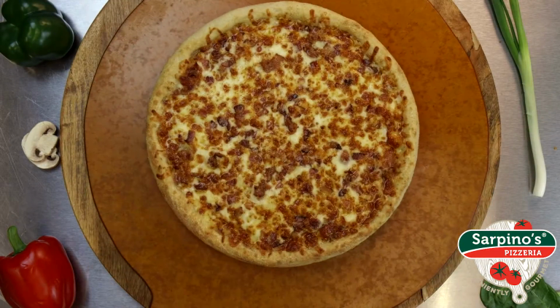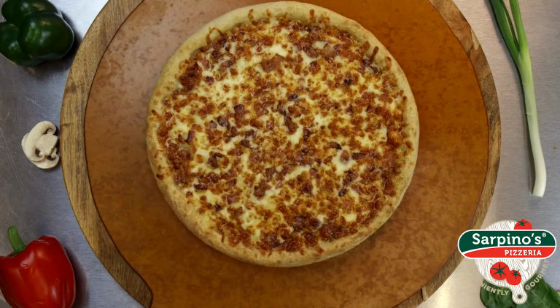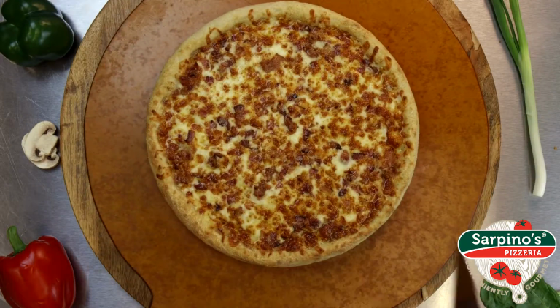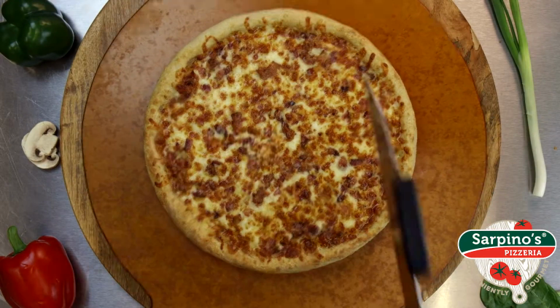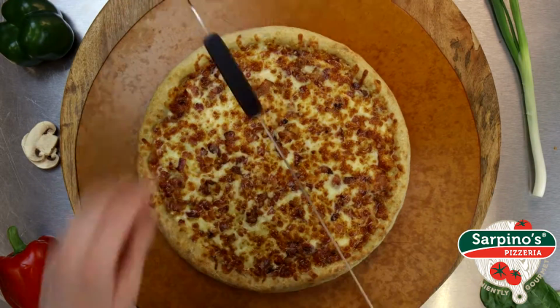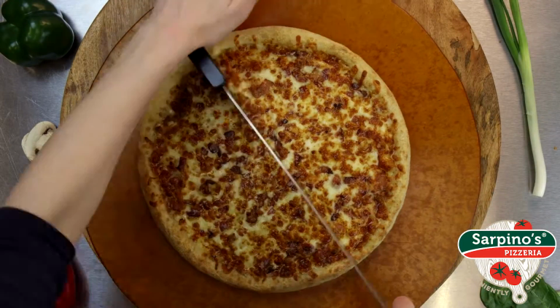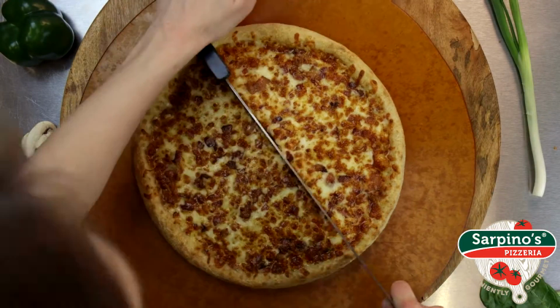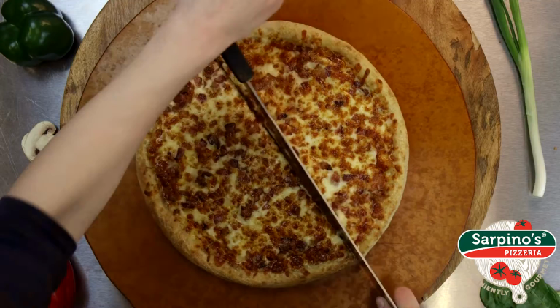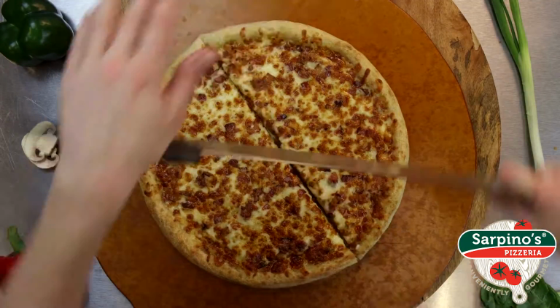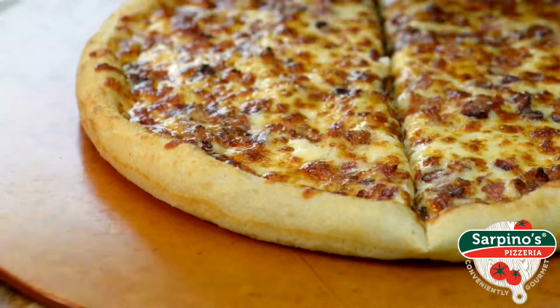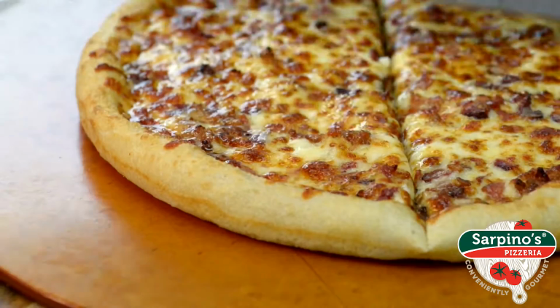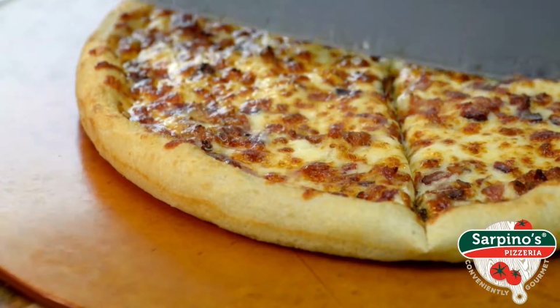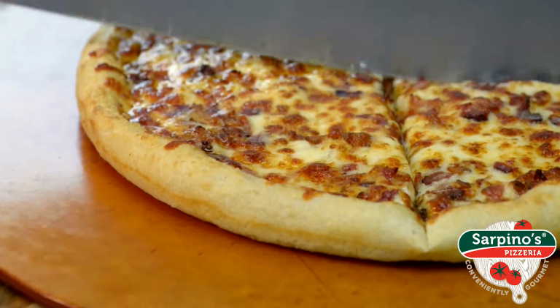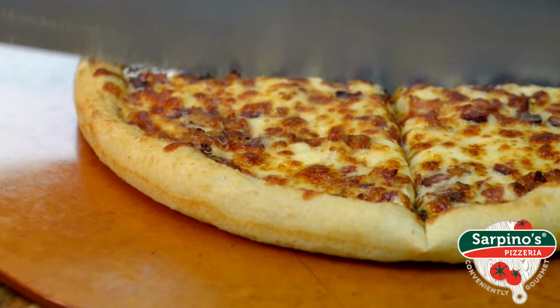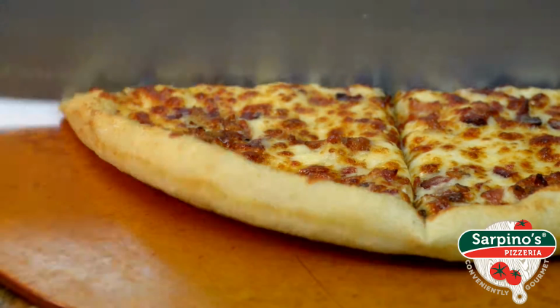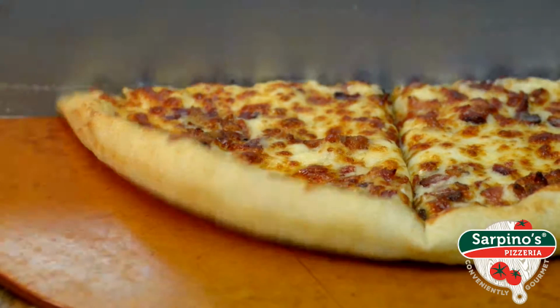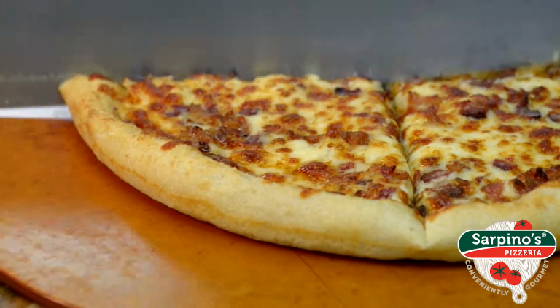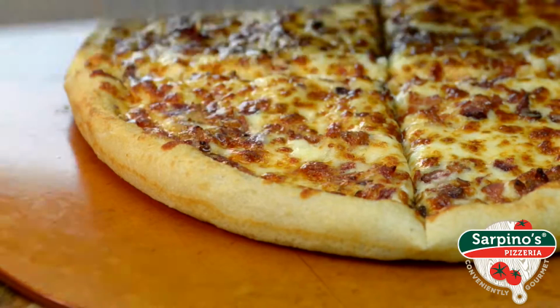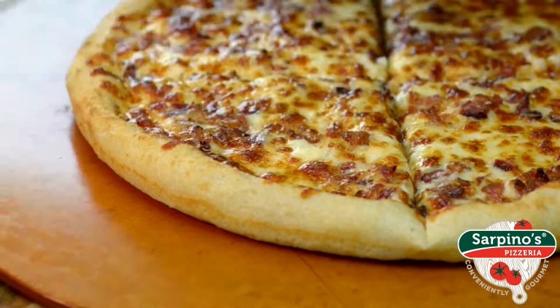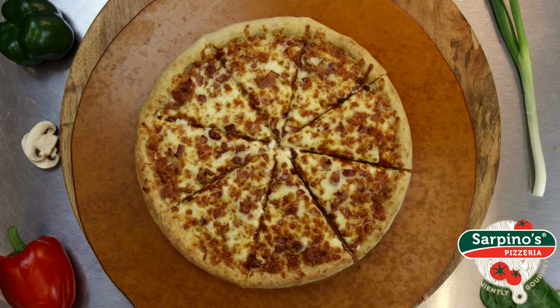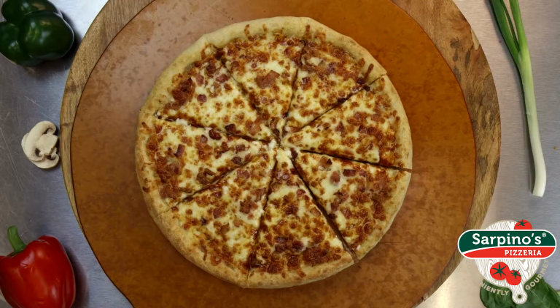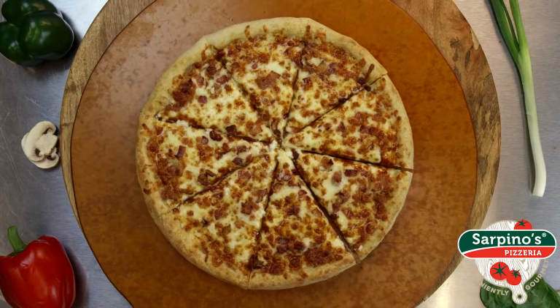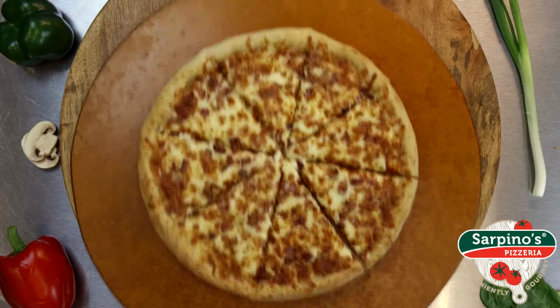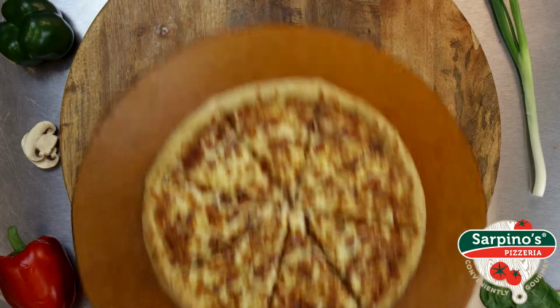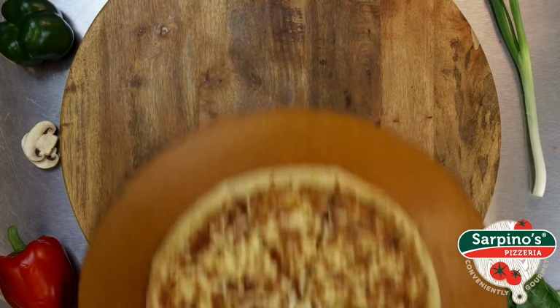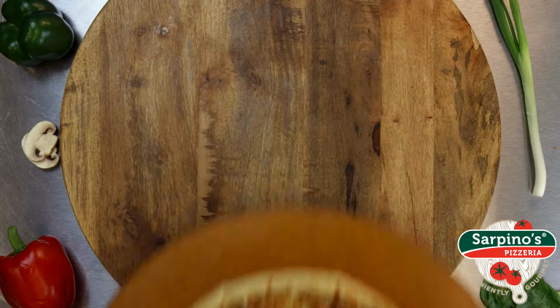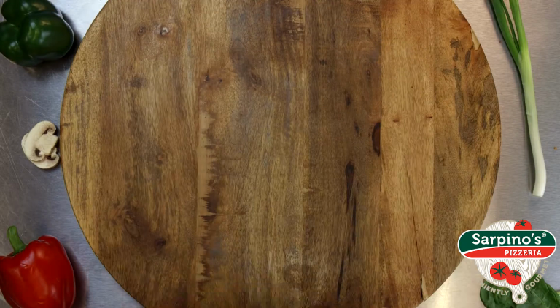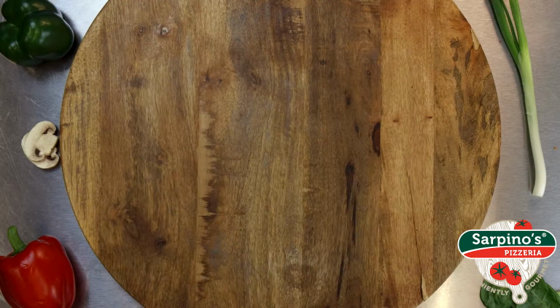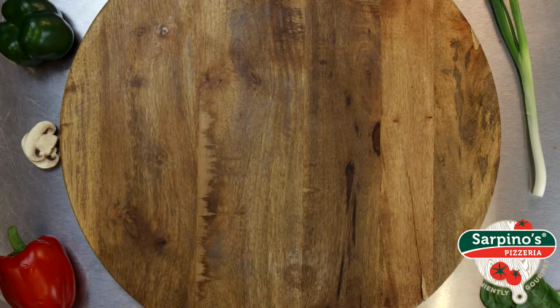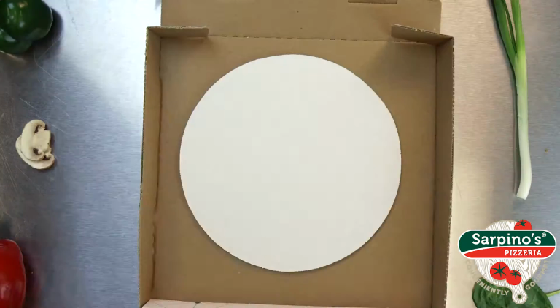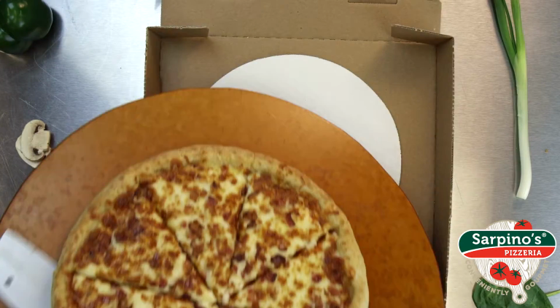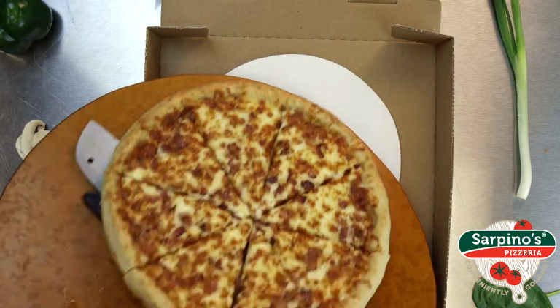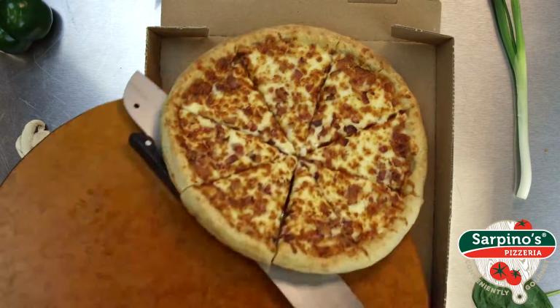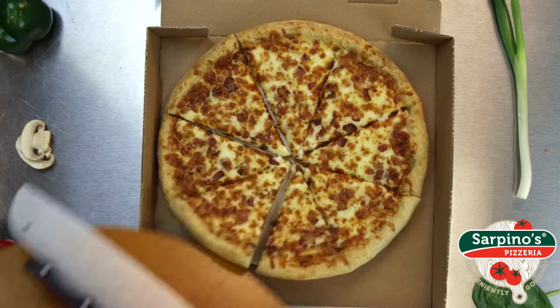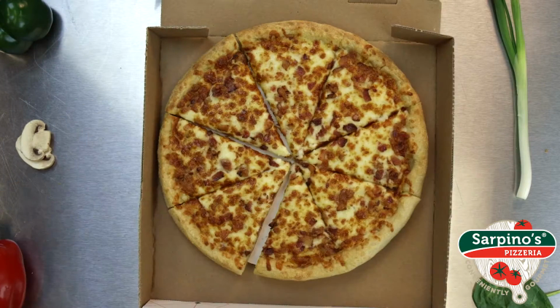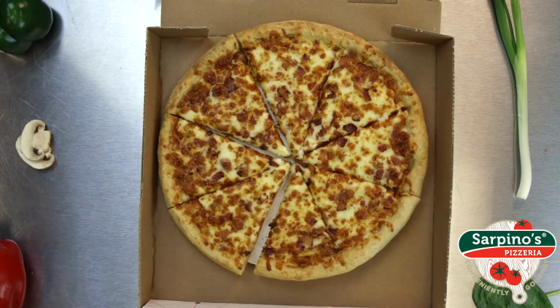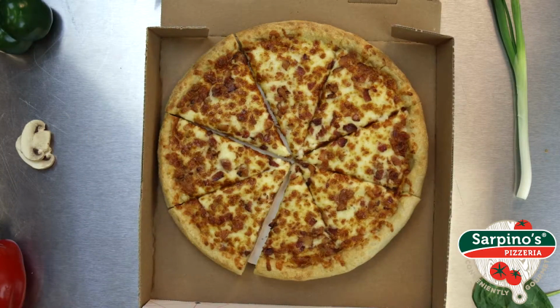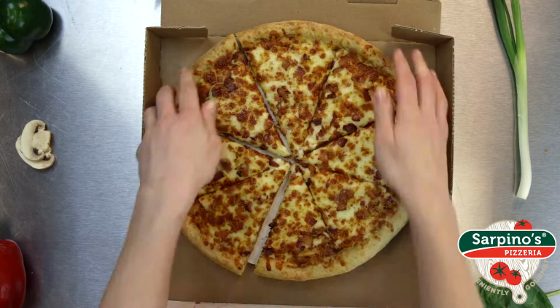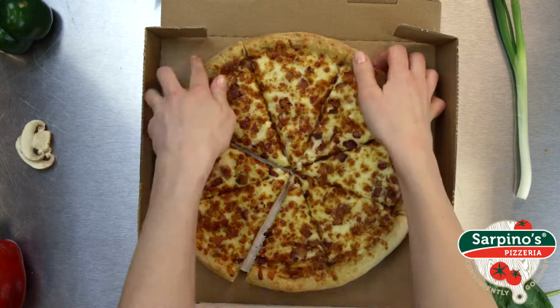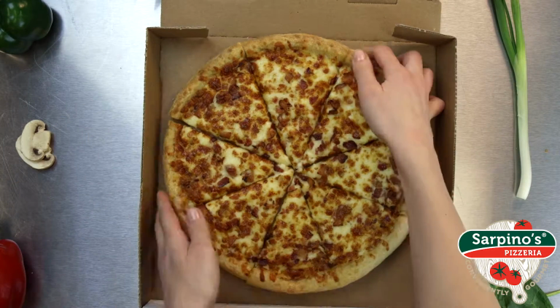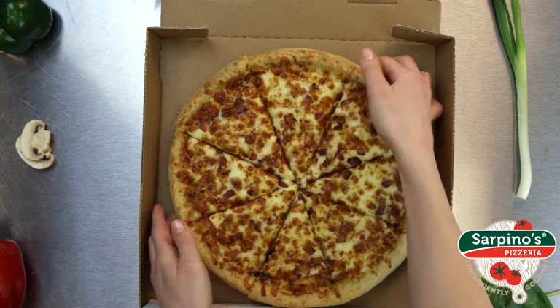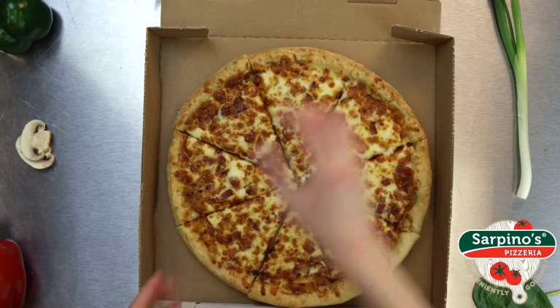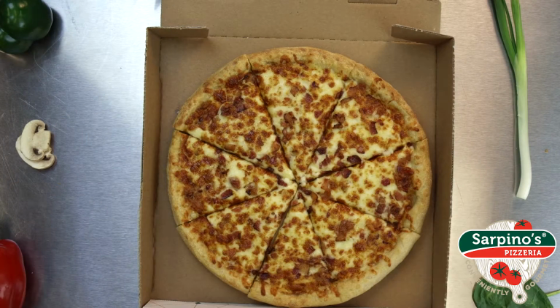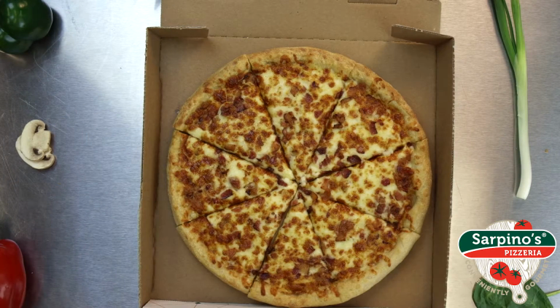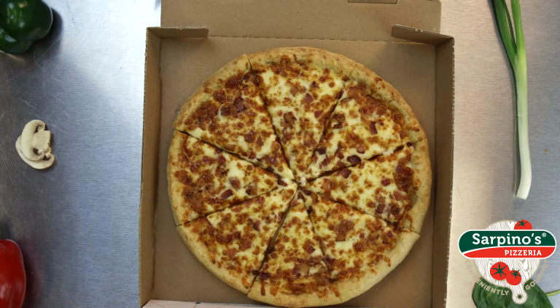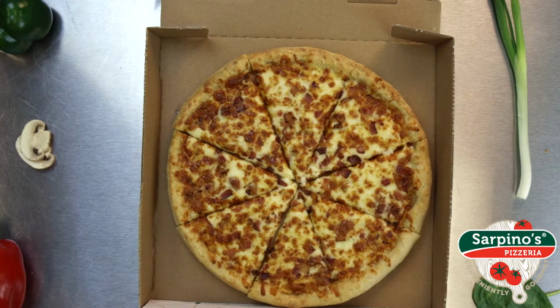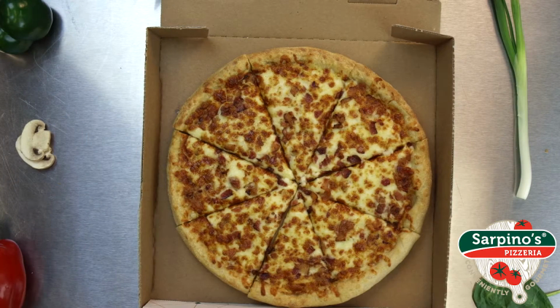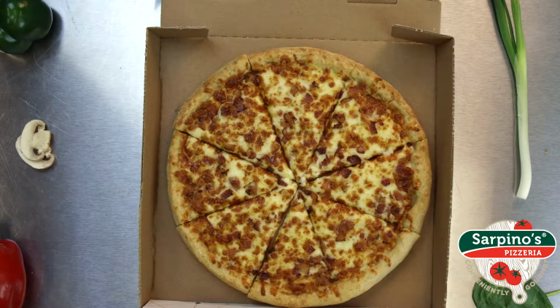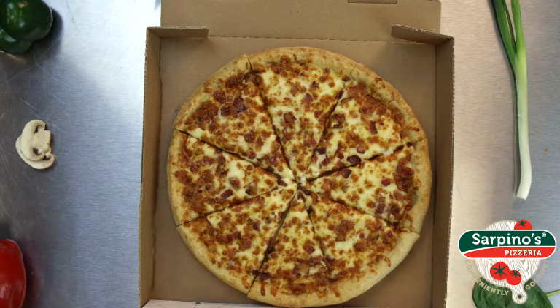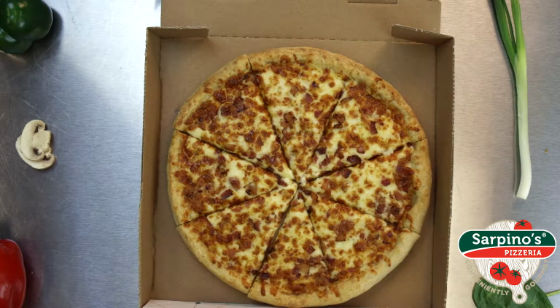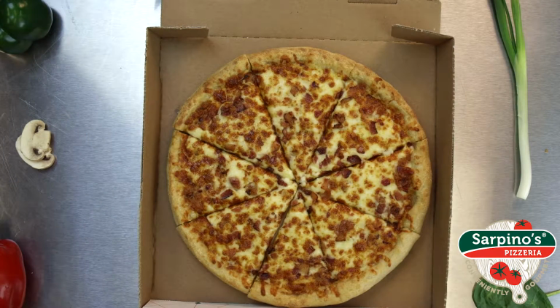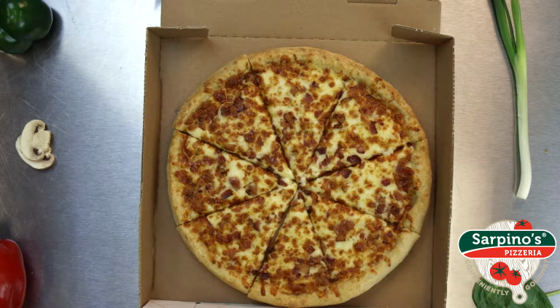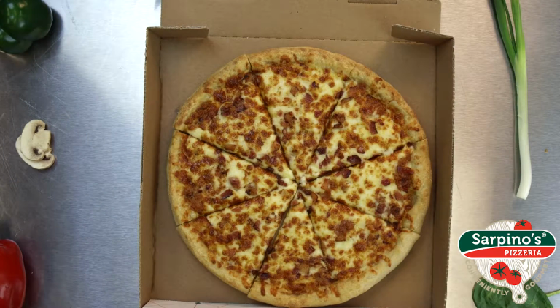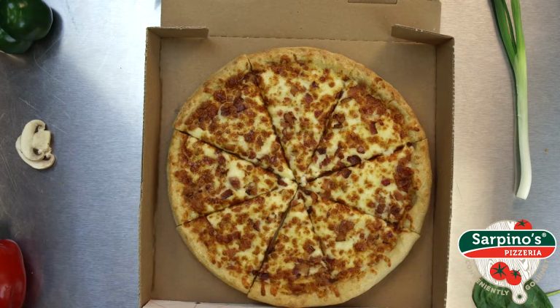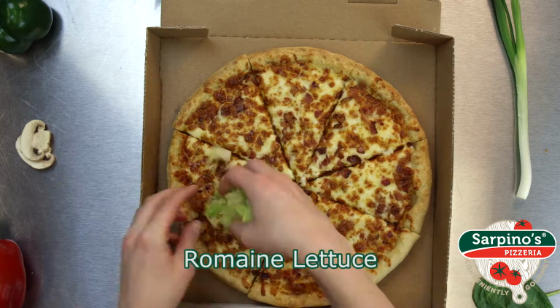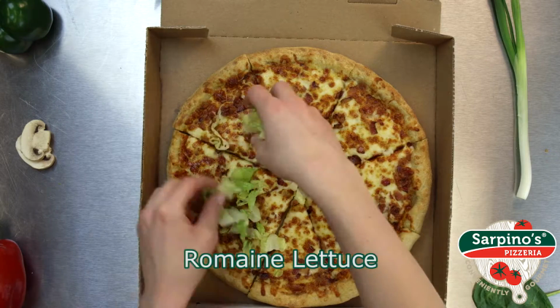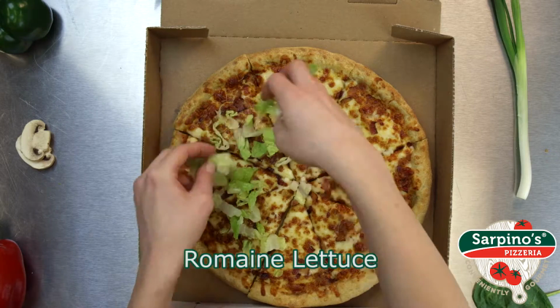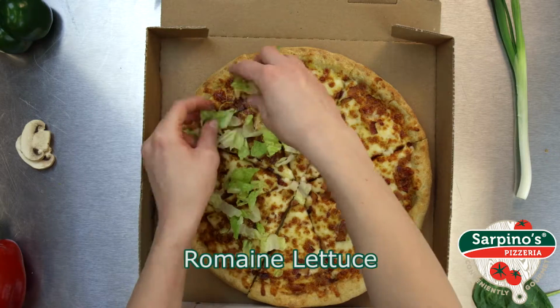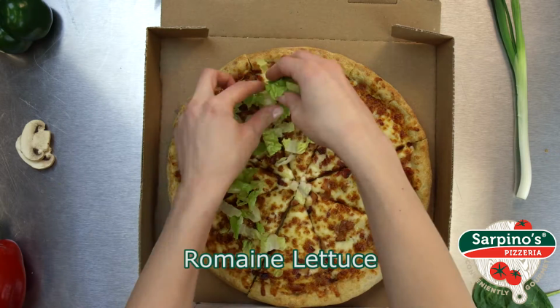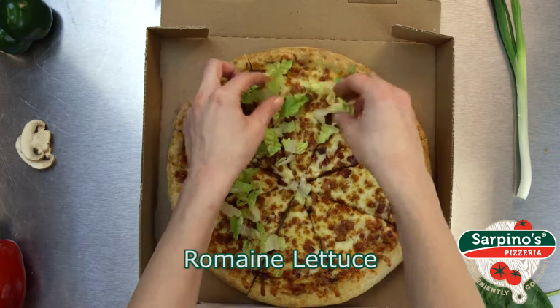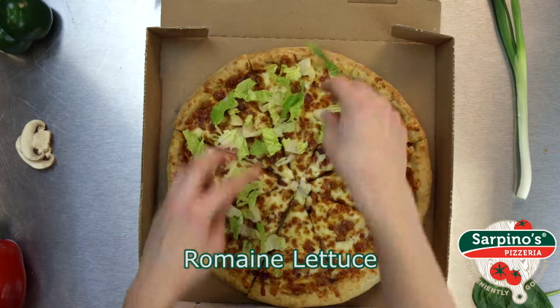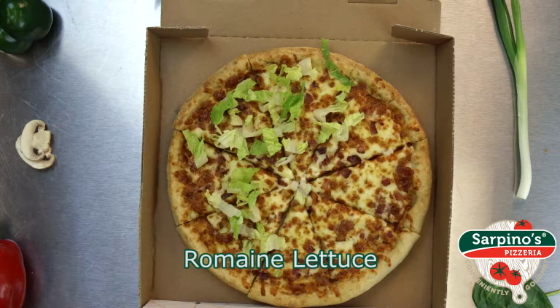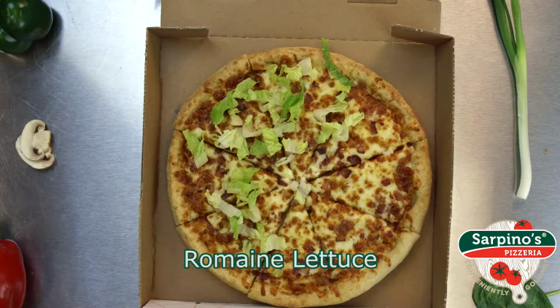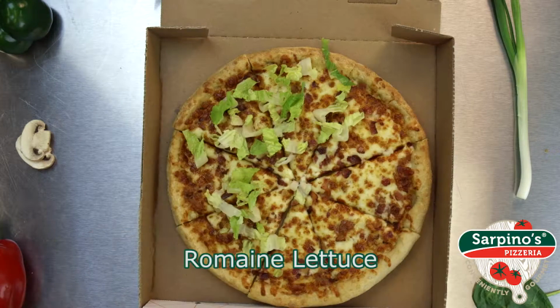Baked on a mayonnaise base, it's loaded with crispy smoked bacon, our signature gourmet cheese blend, crisp romaine lettuce, and ripe tomatoes.